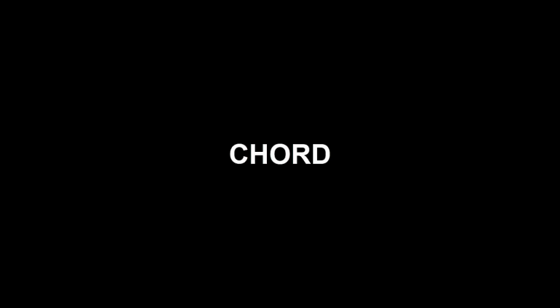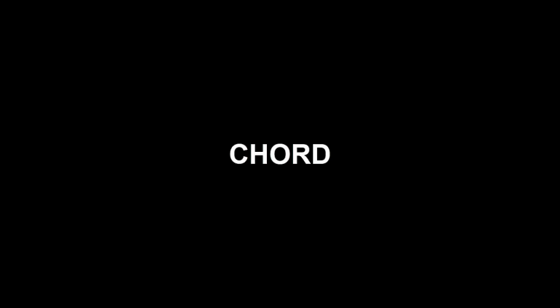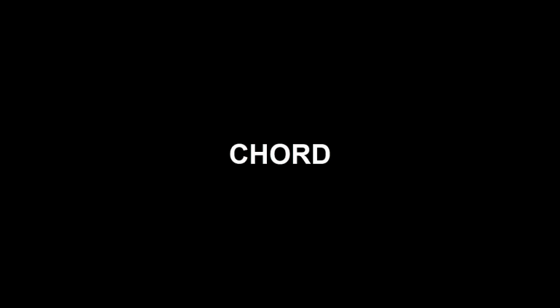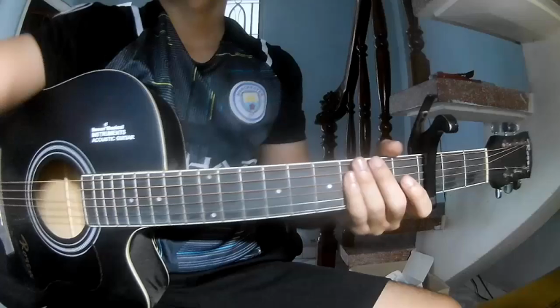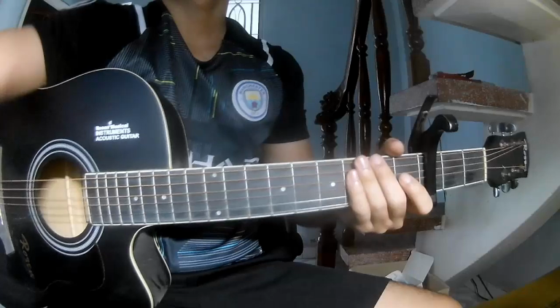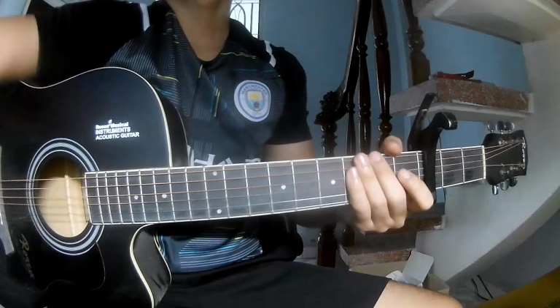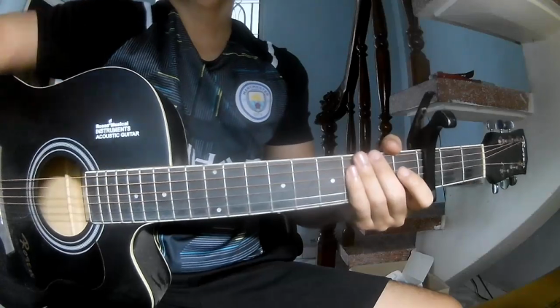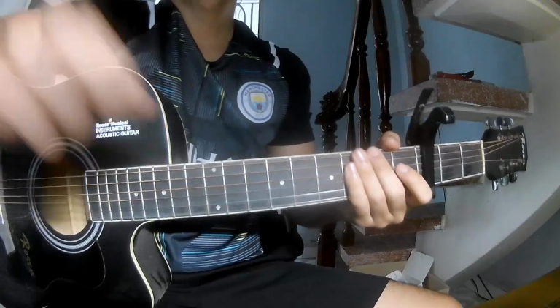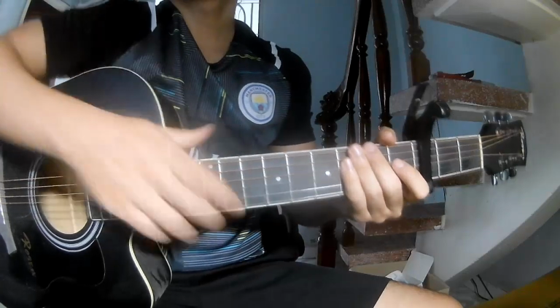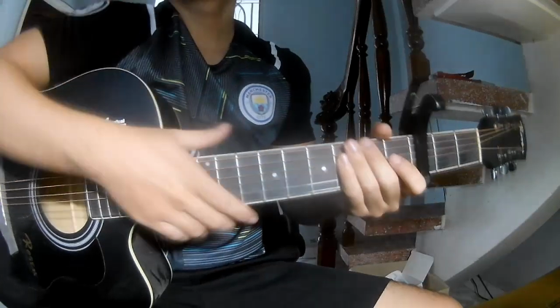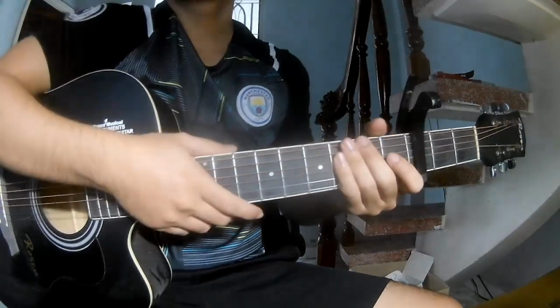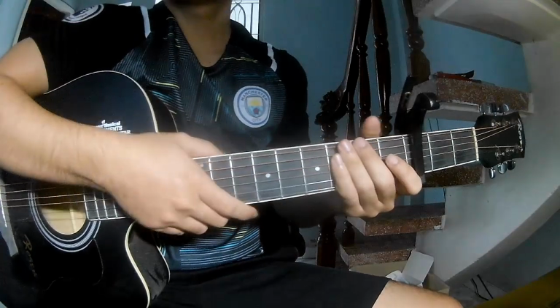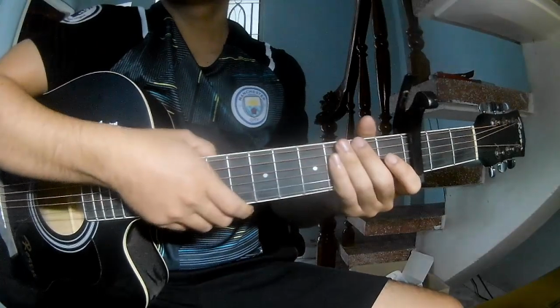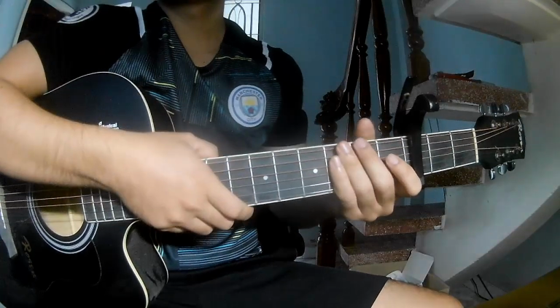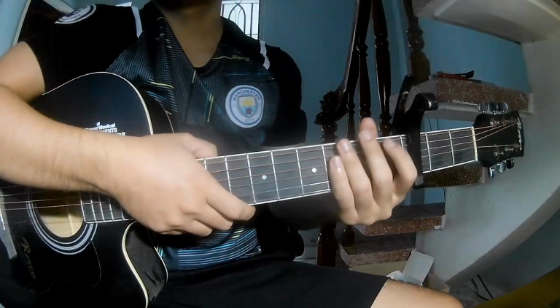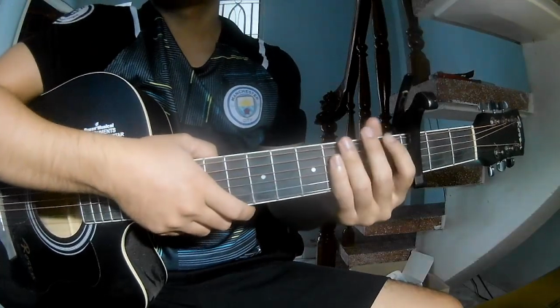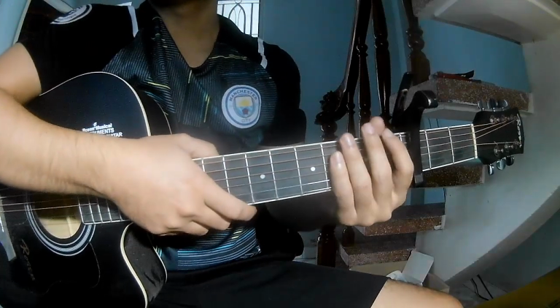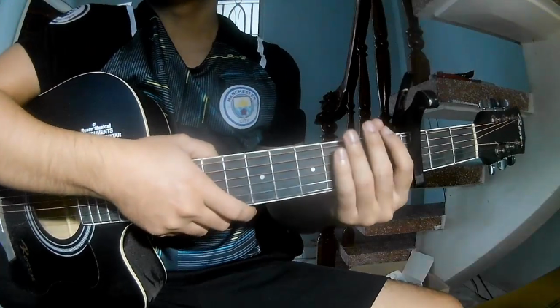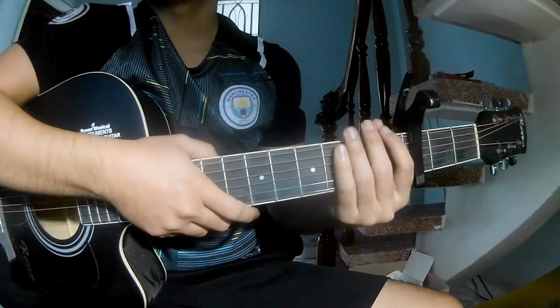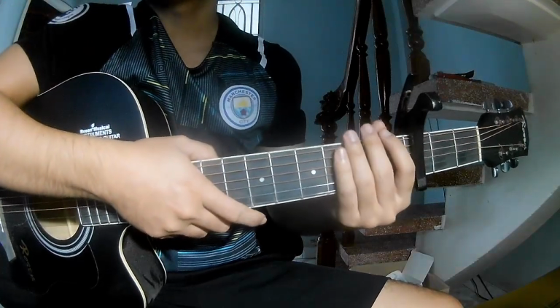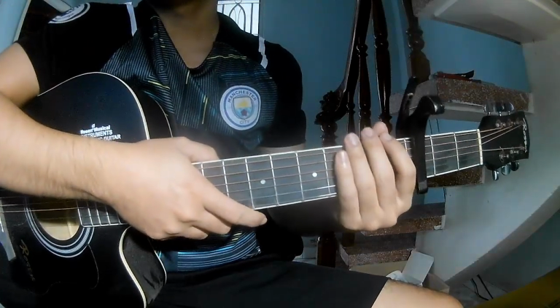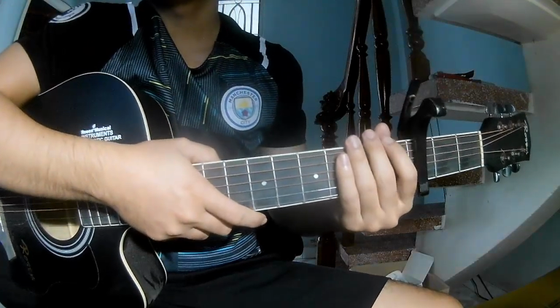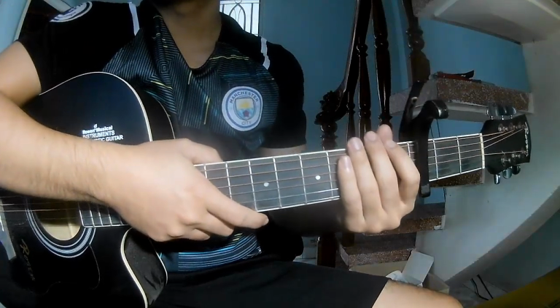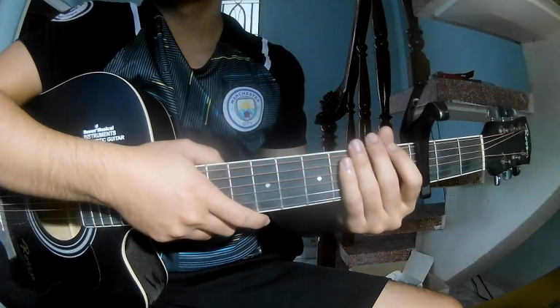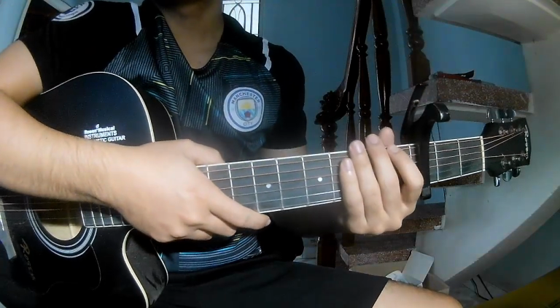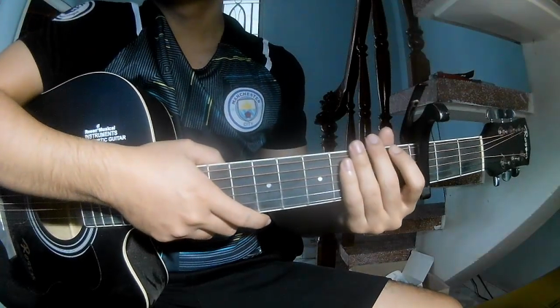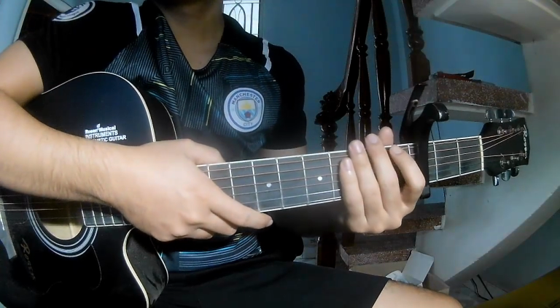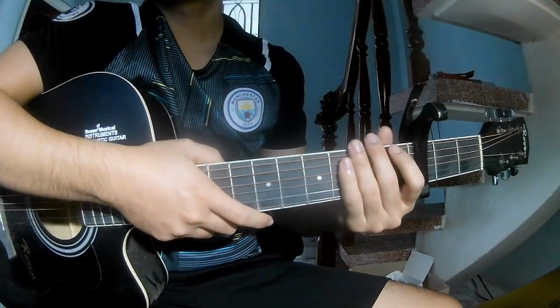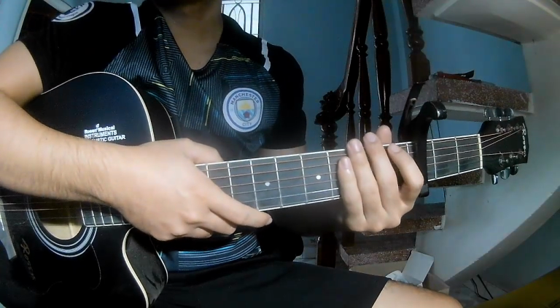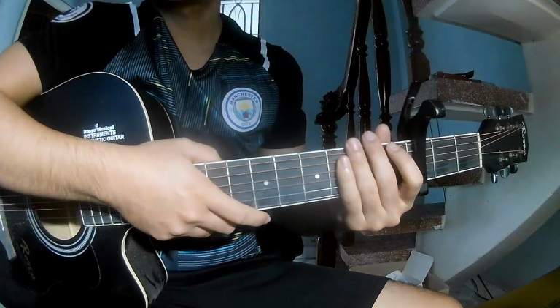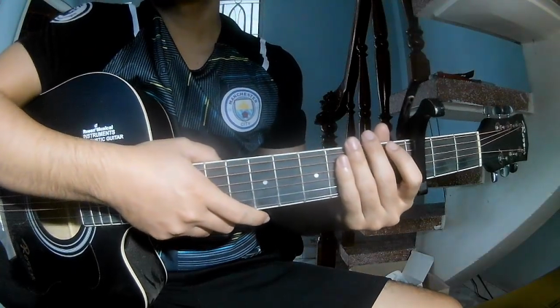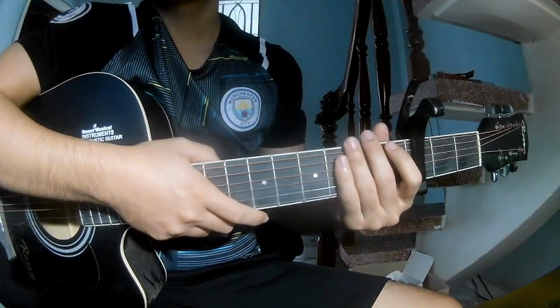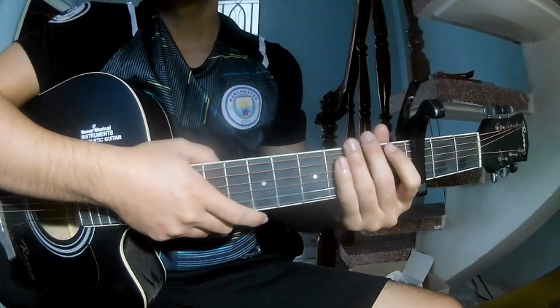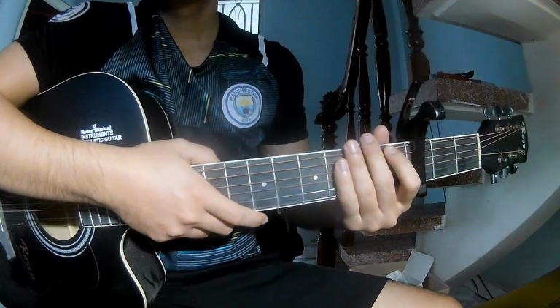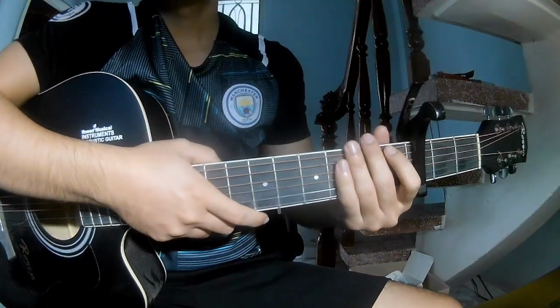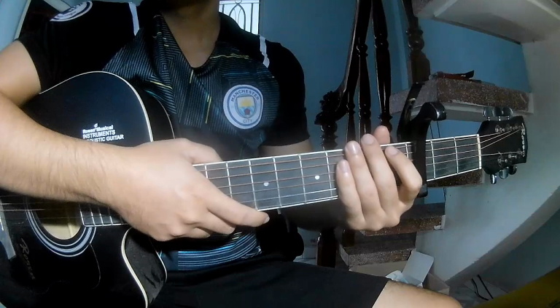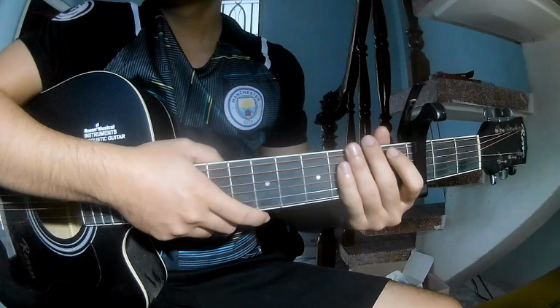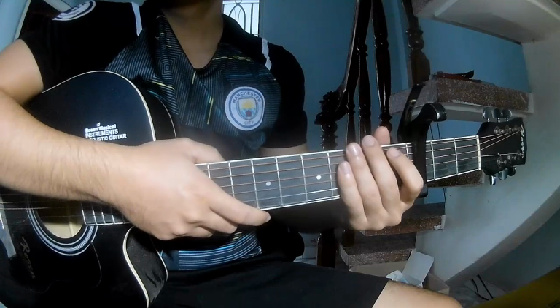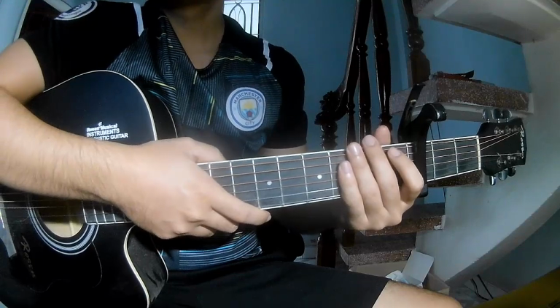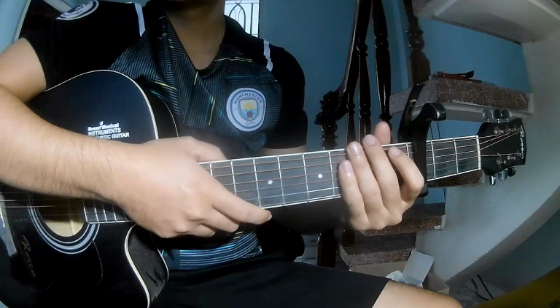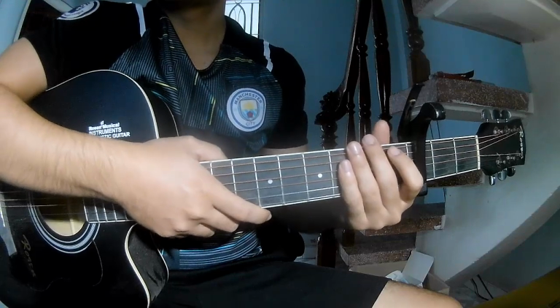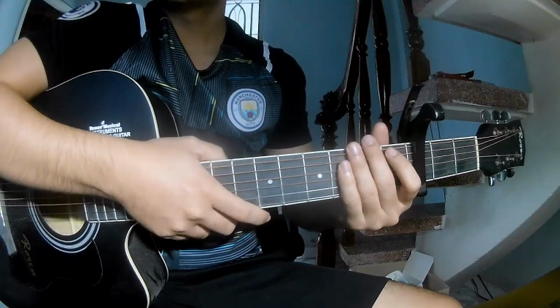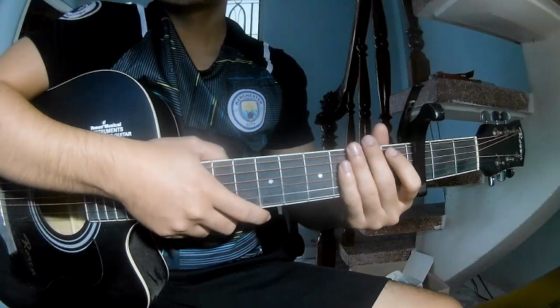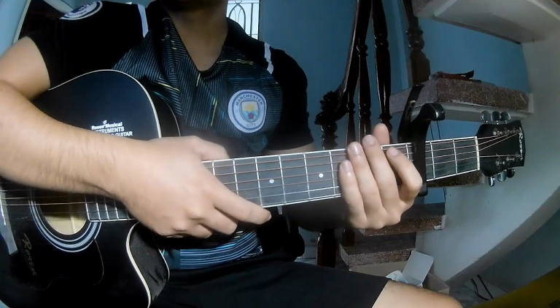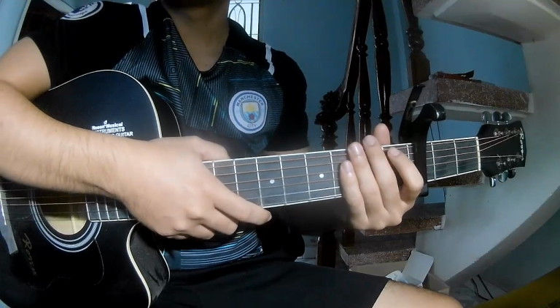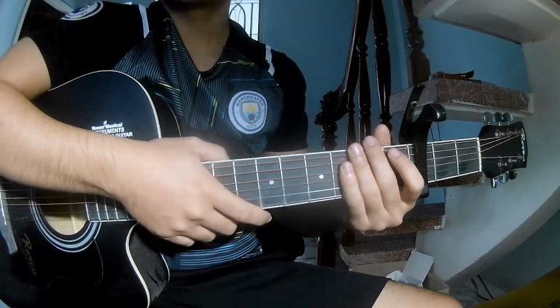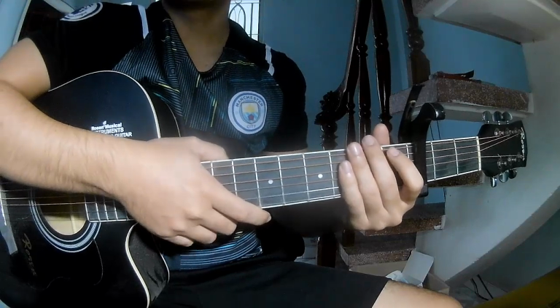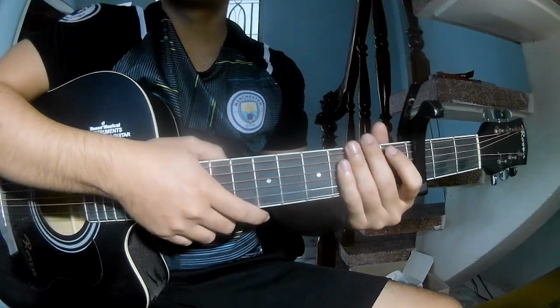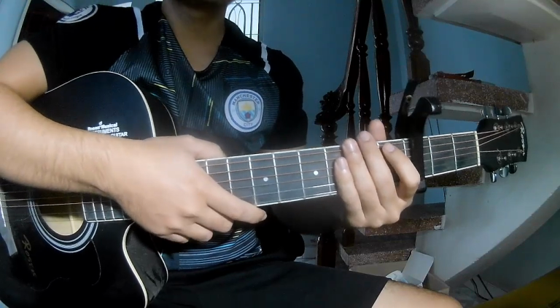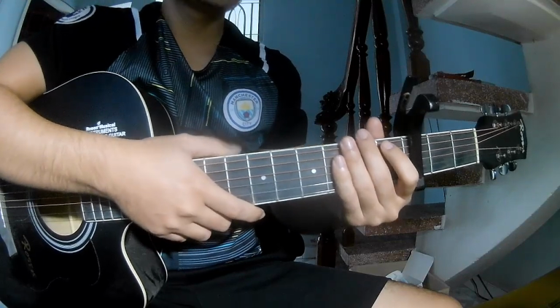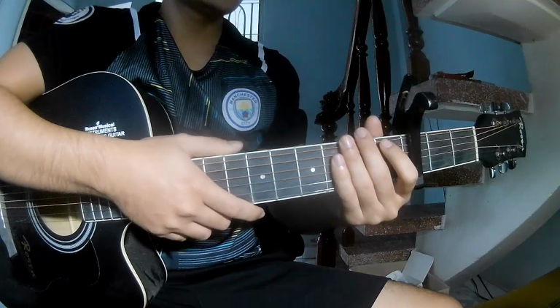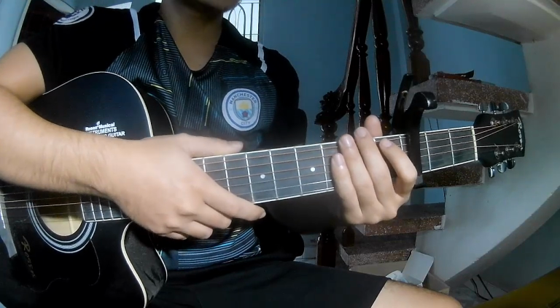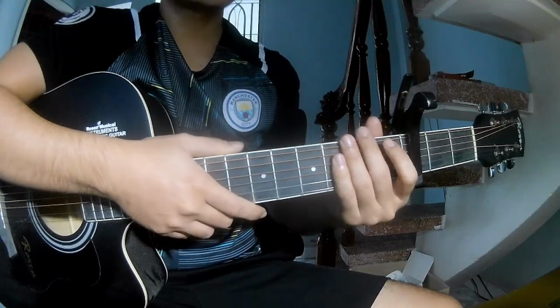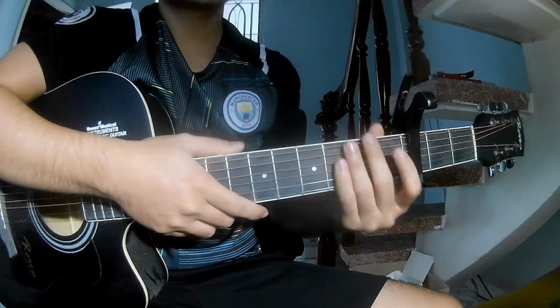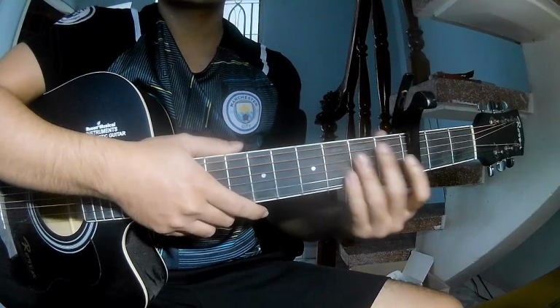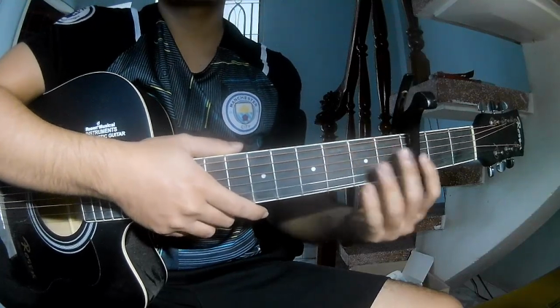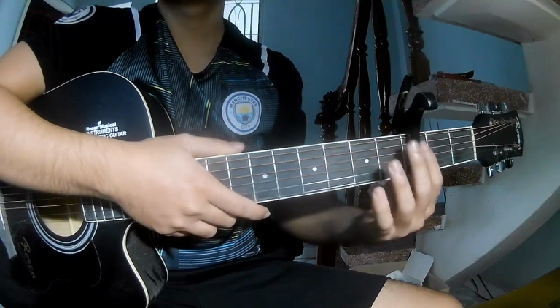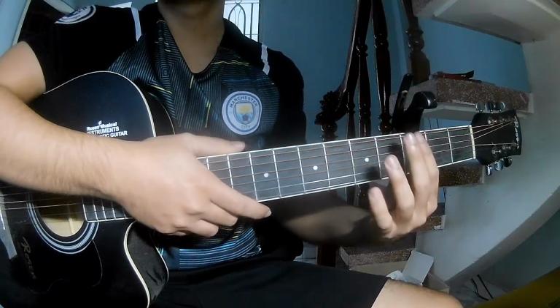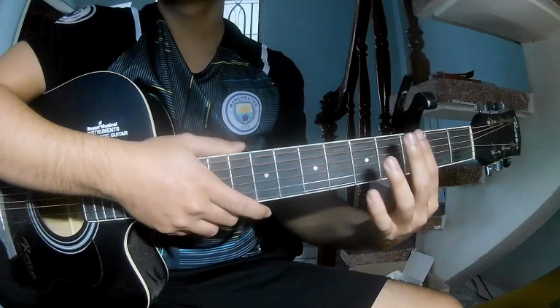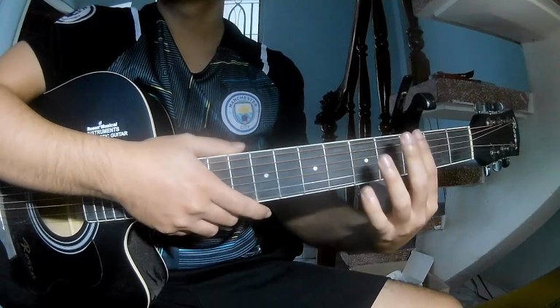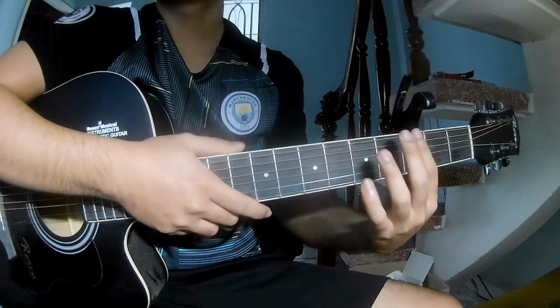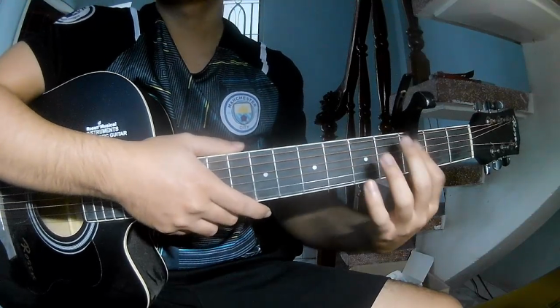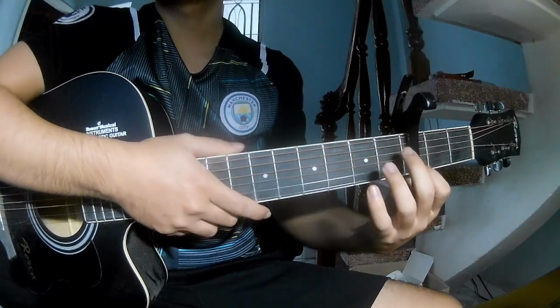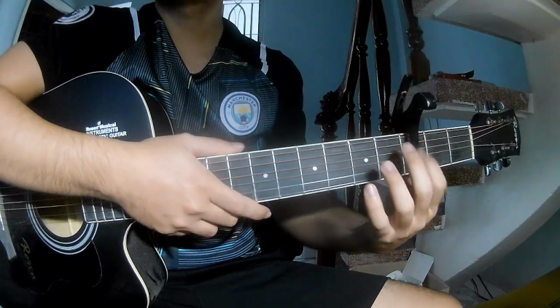Hi everyone, today we'll see how to play guitar and mix. Let's buy CYP Entertainment. First, she's a cable in her frame.